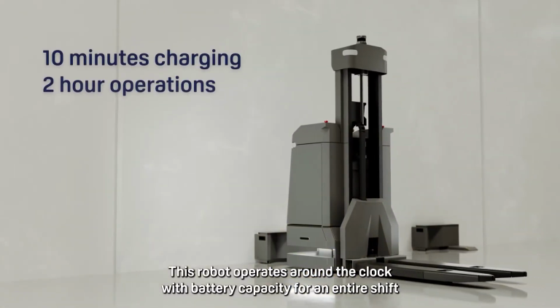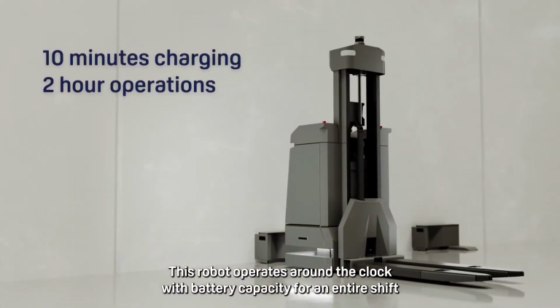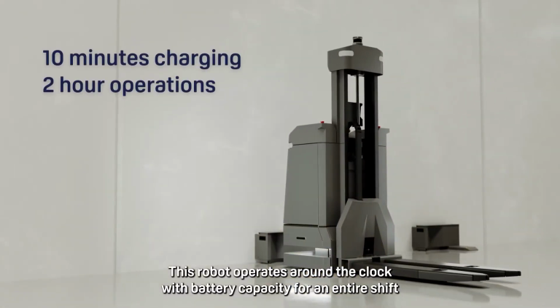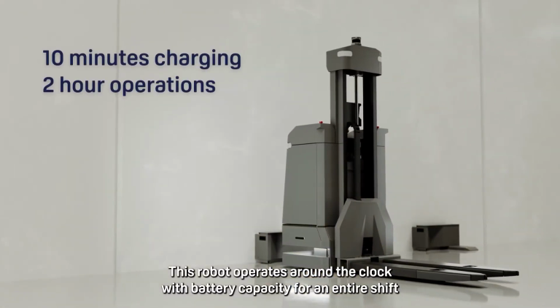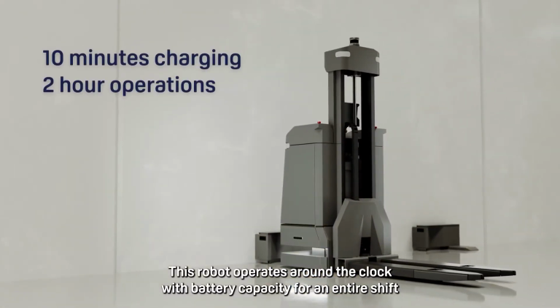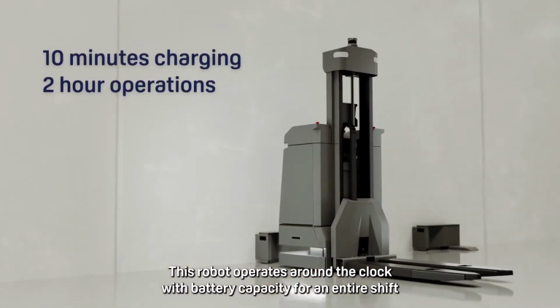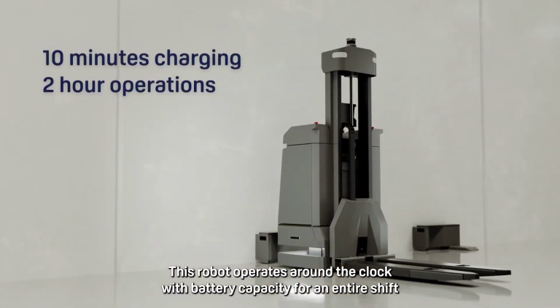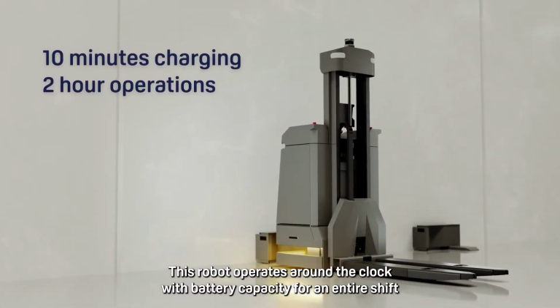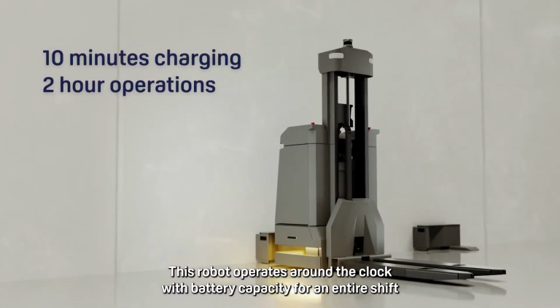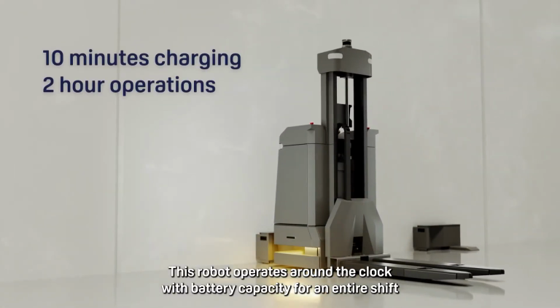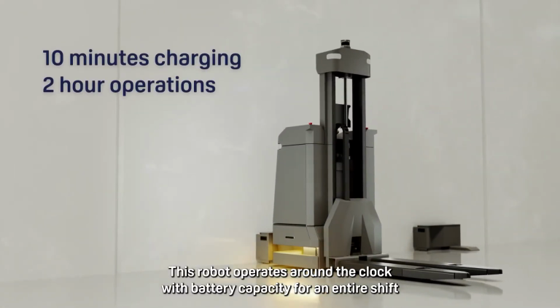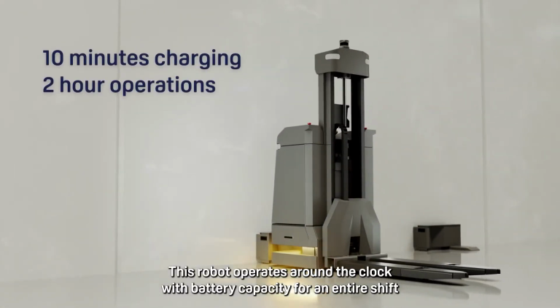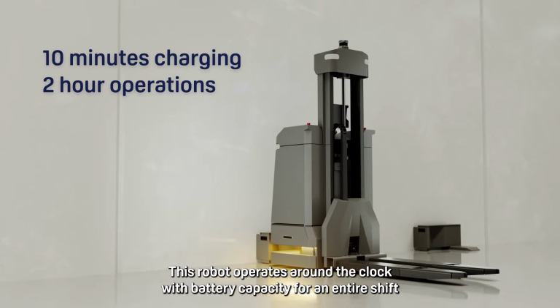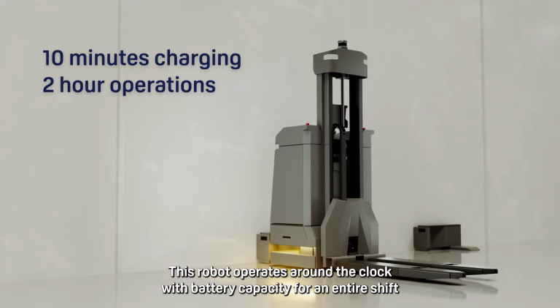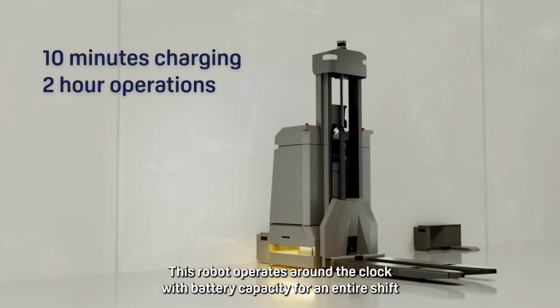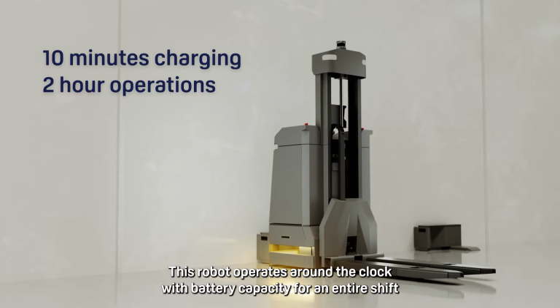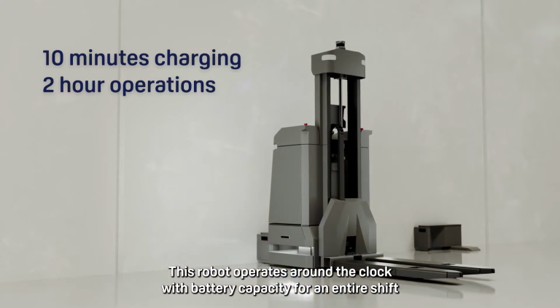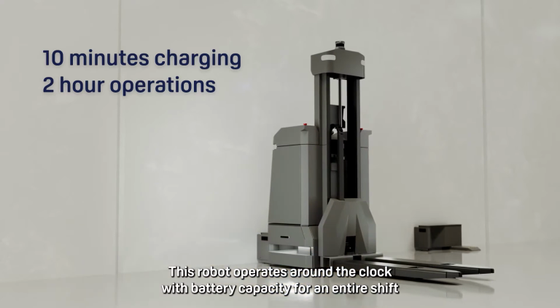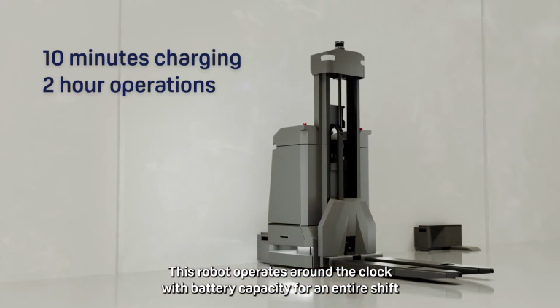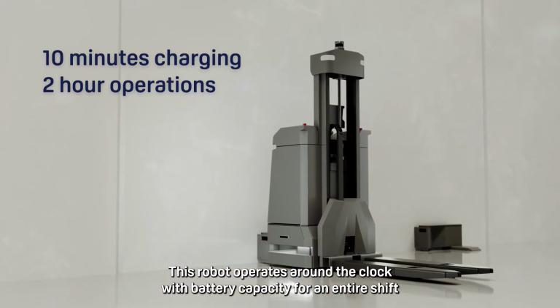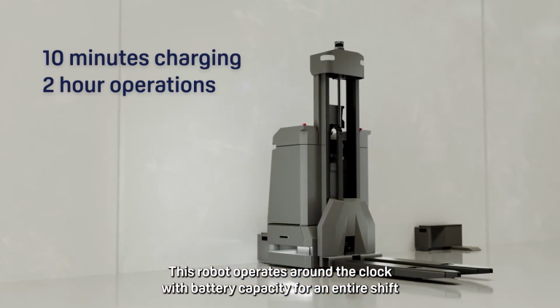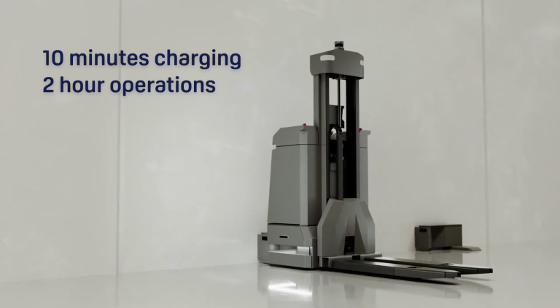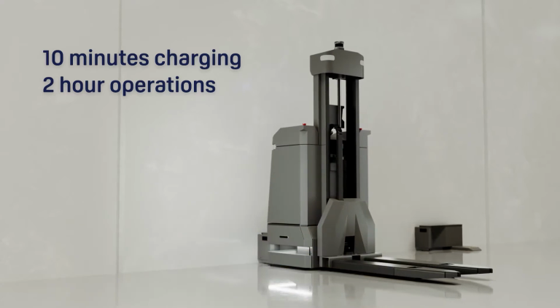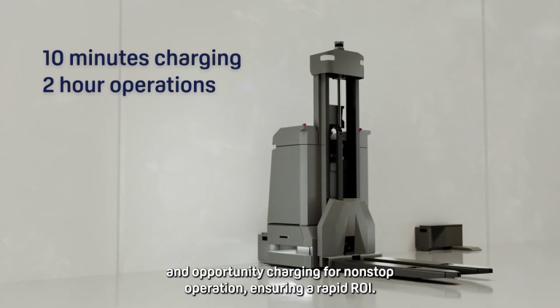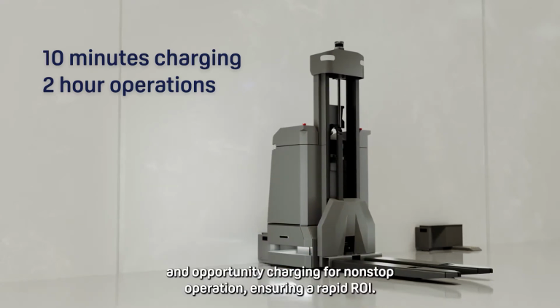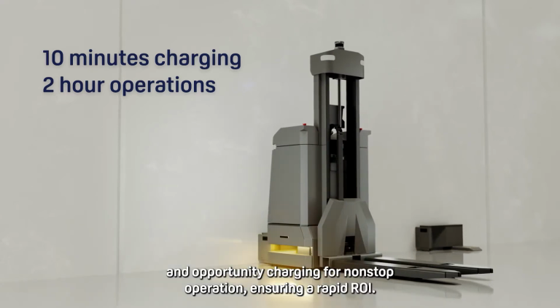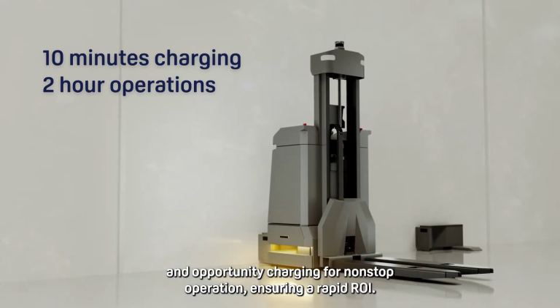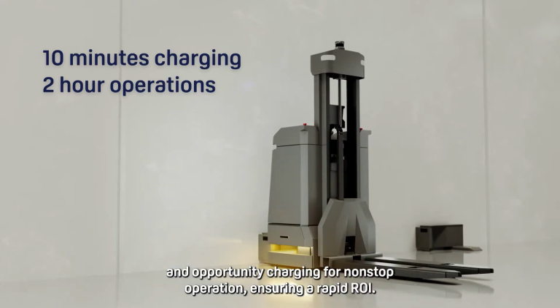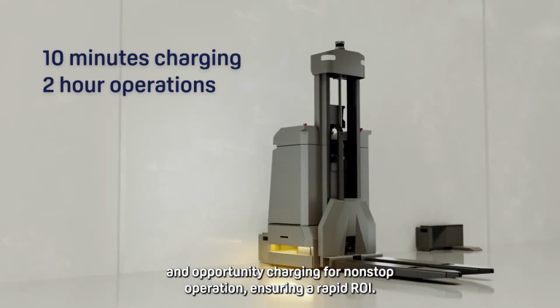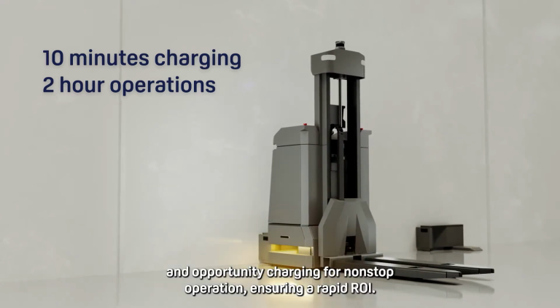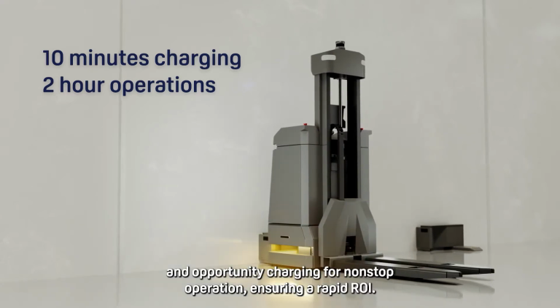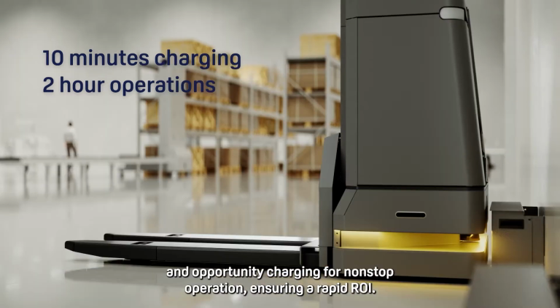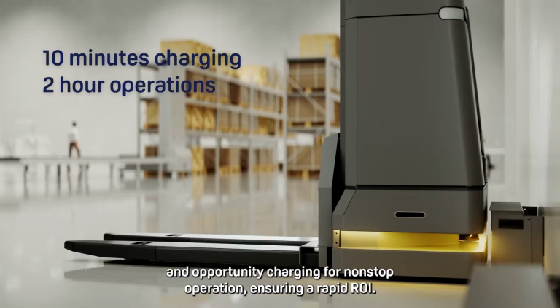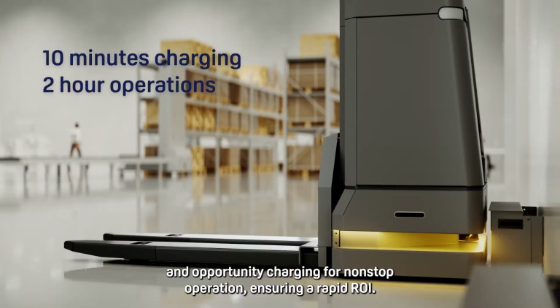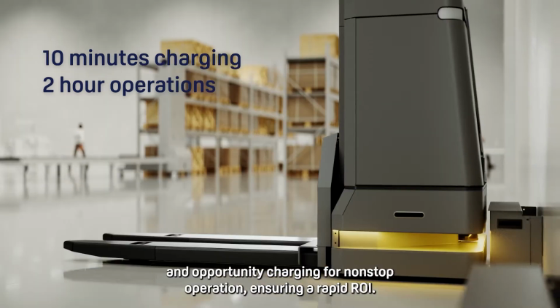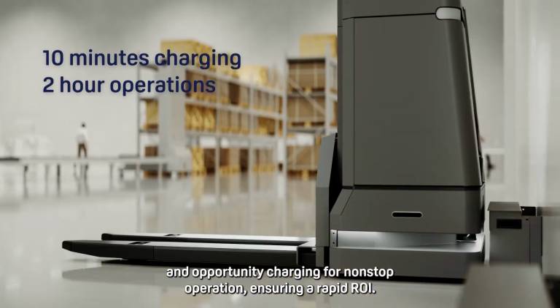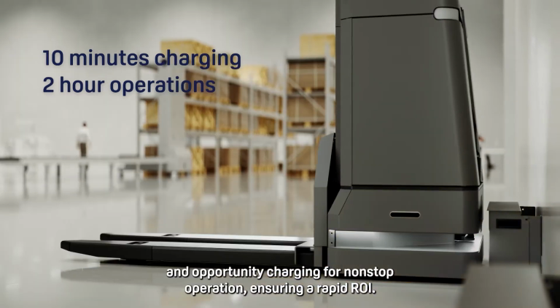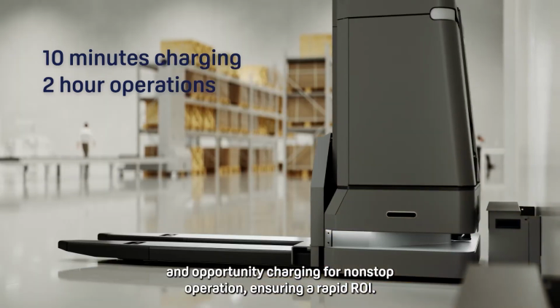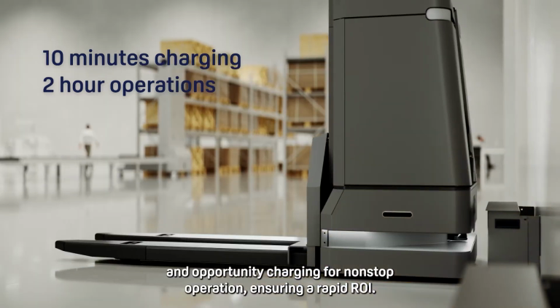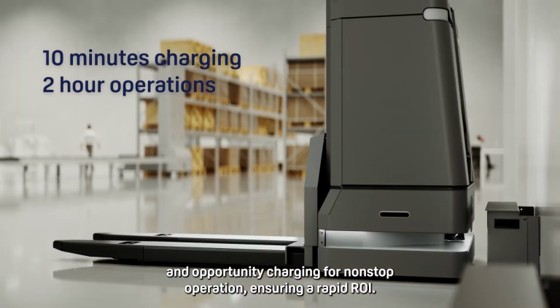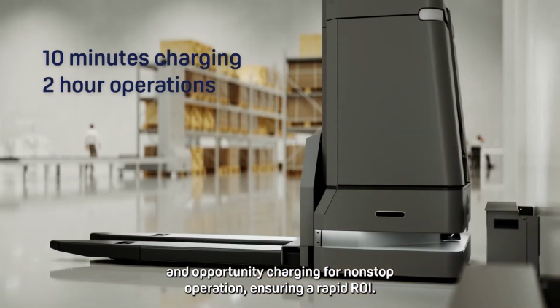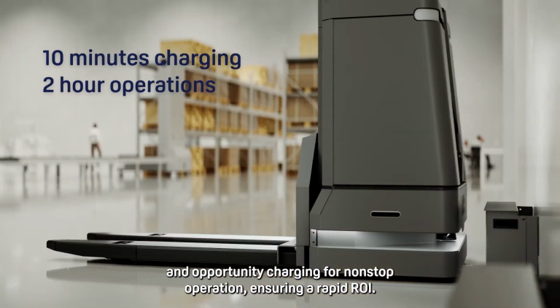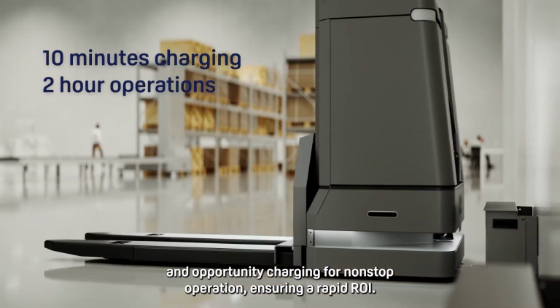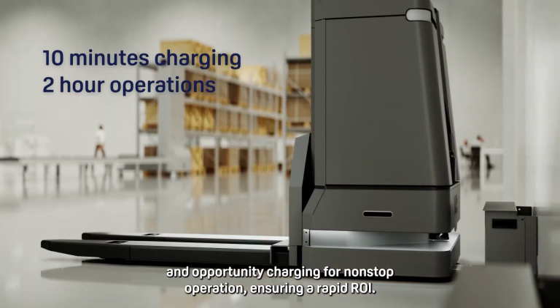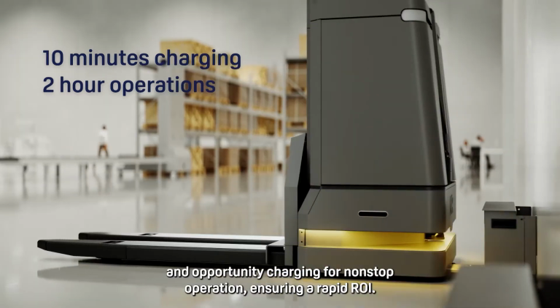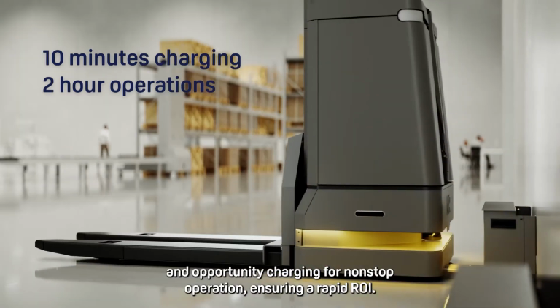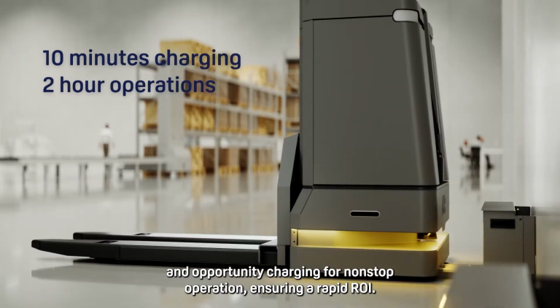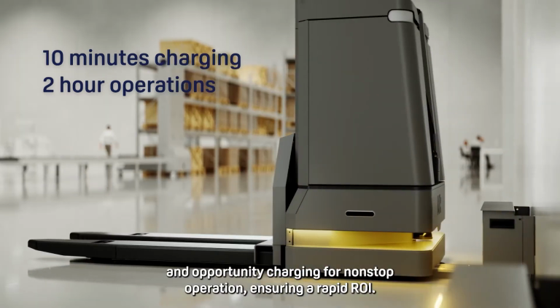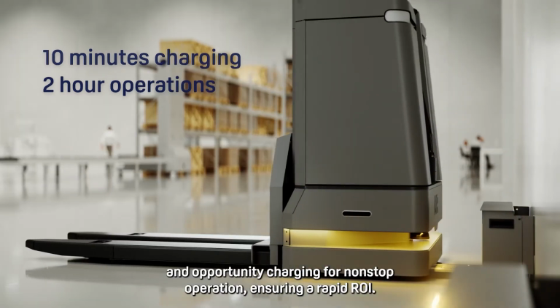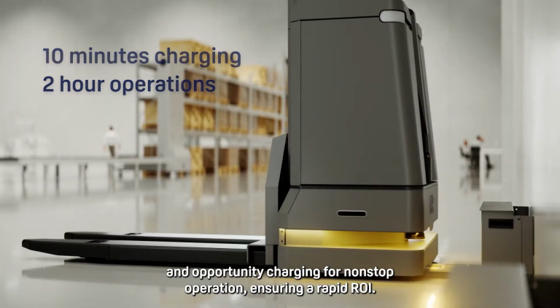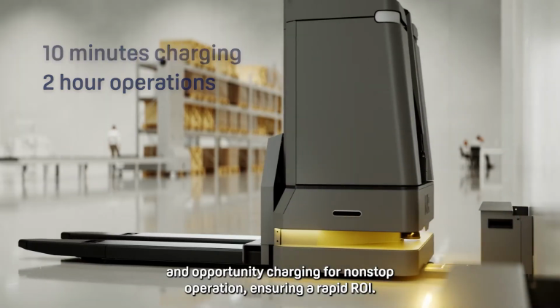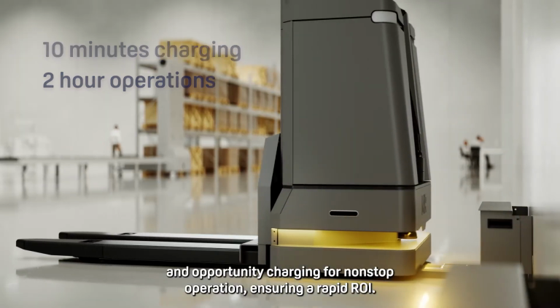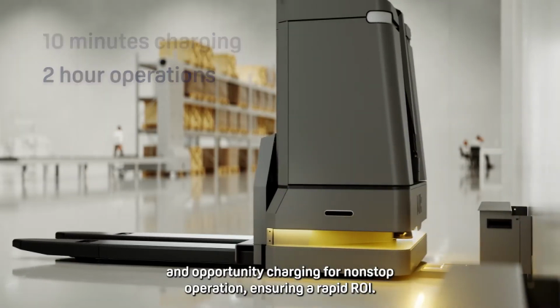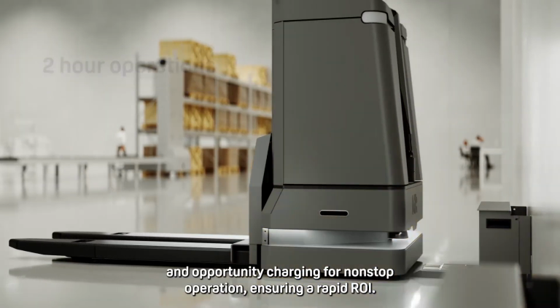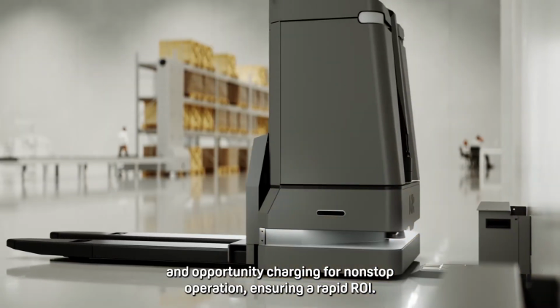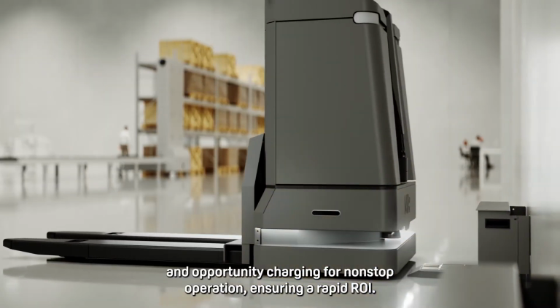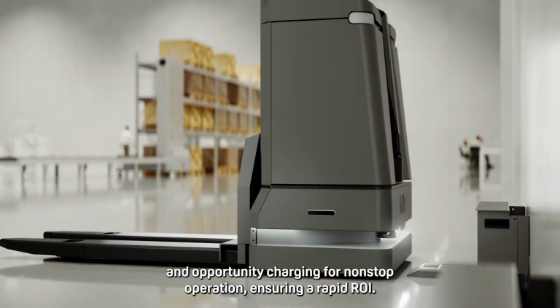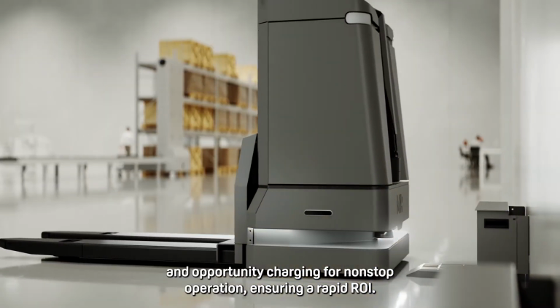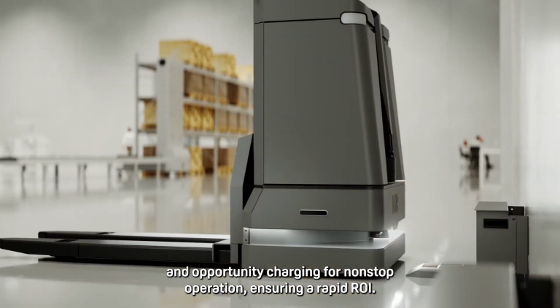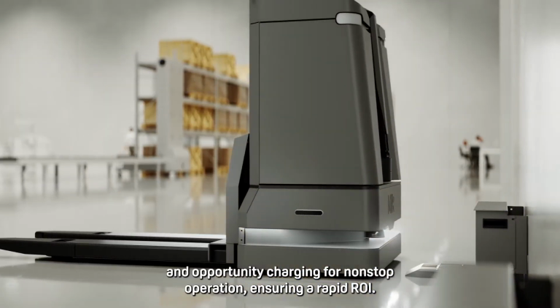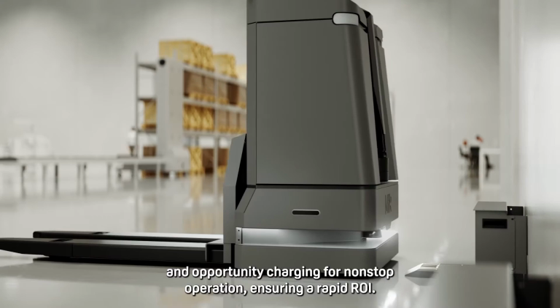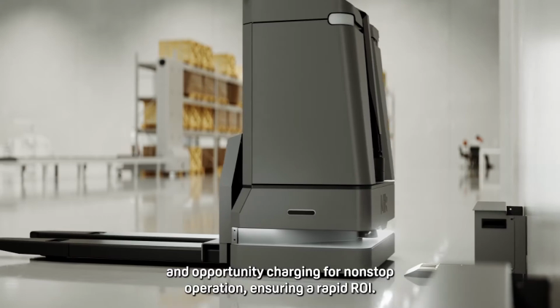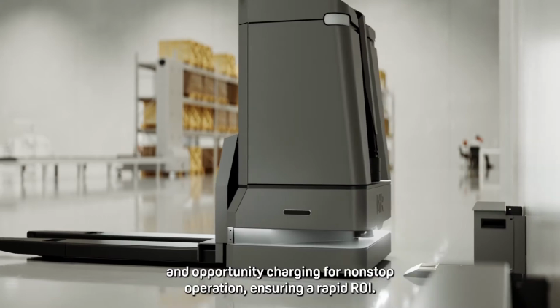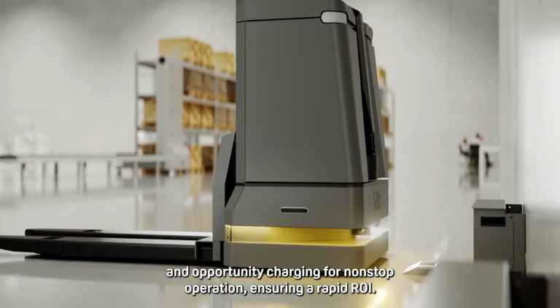This robot operates around the clock, with battery capacity for an entire shift and opportunity charging for non-stop operation, ensuring a rapid ROI.